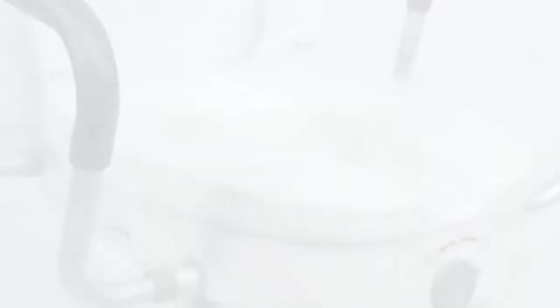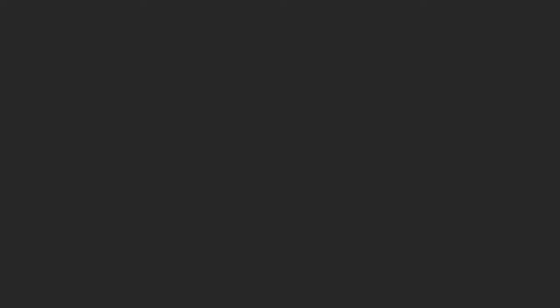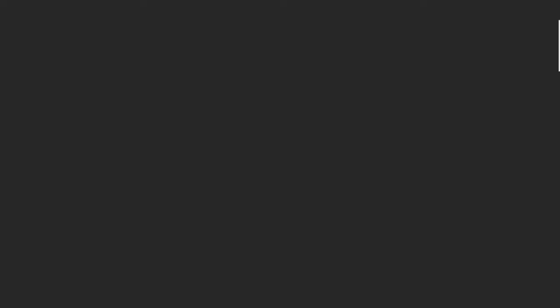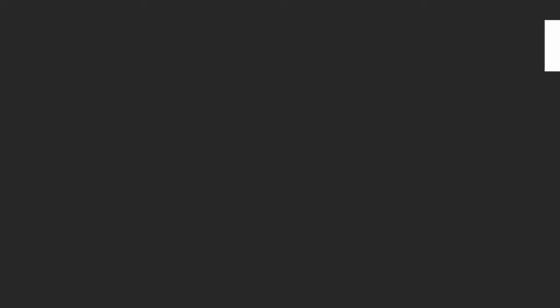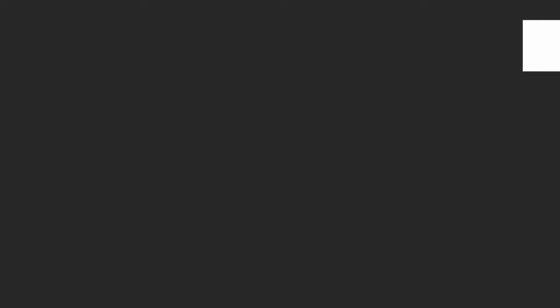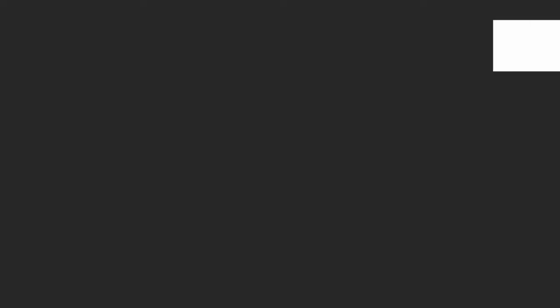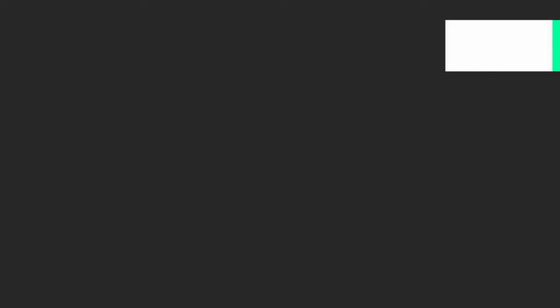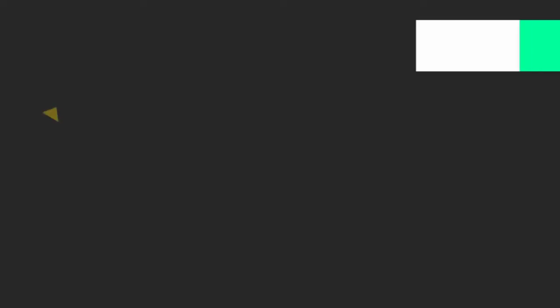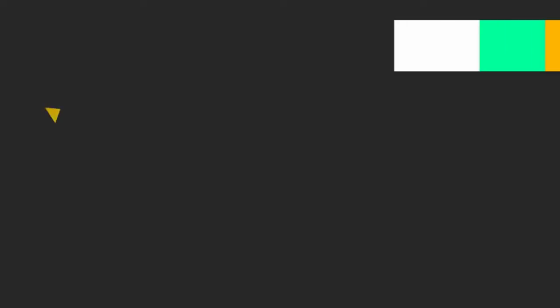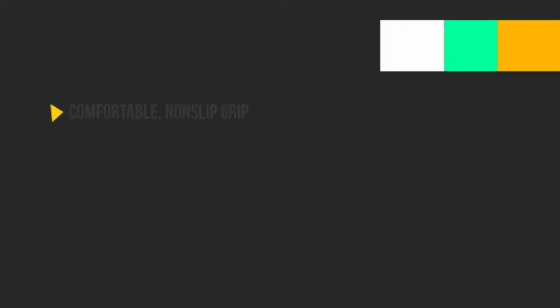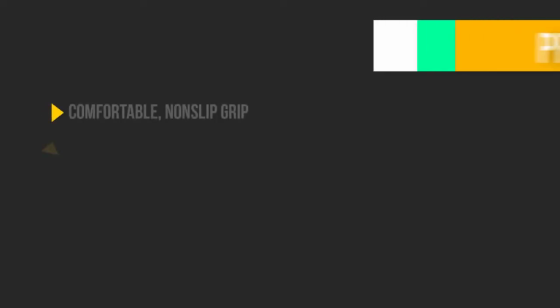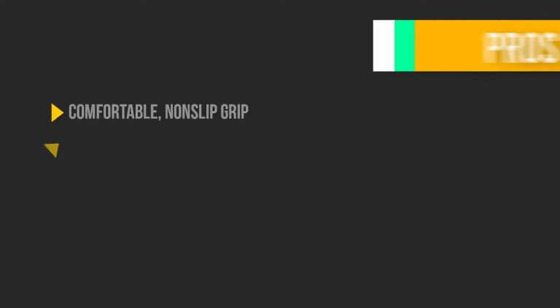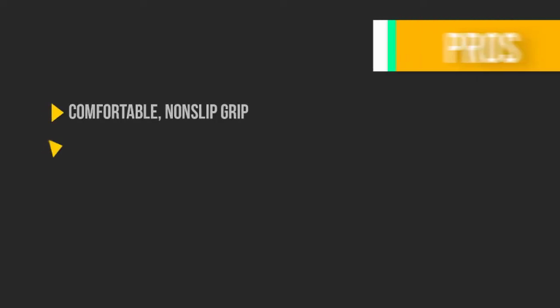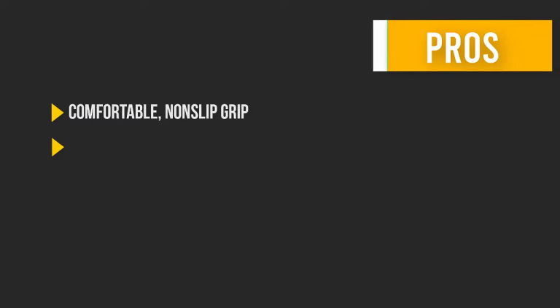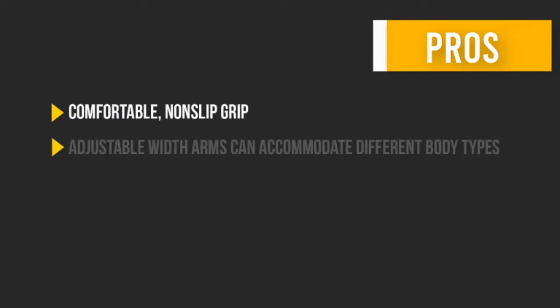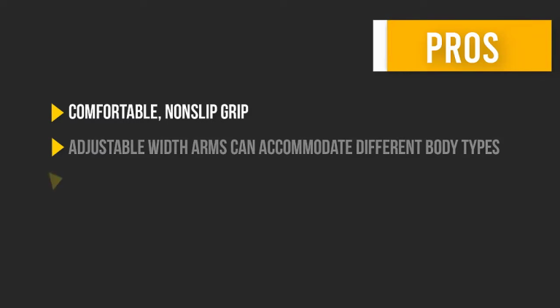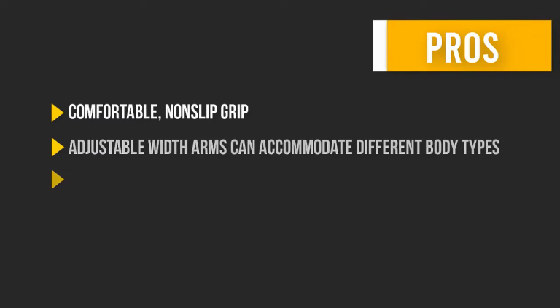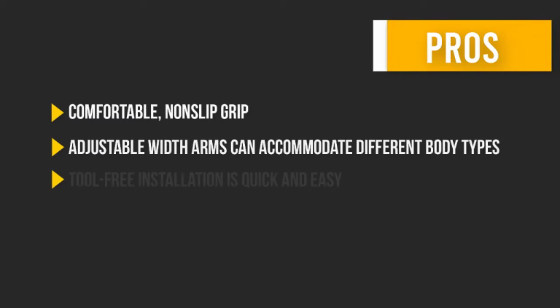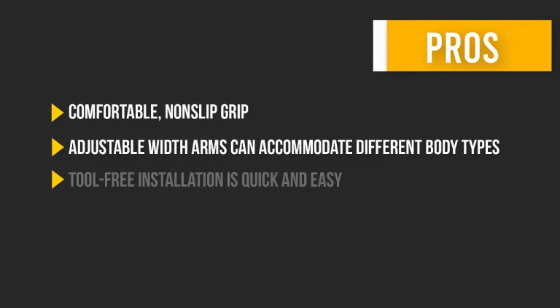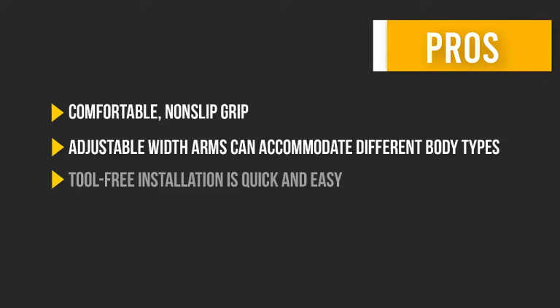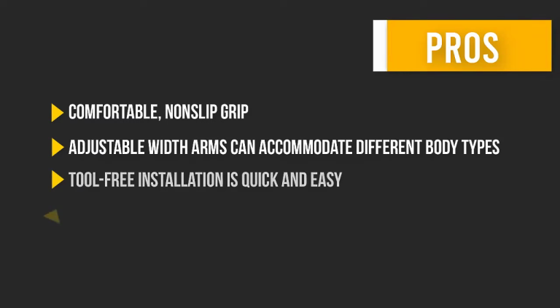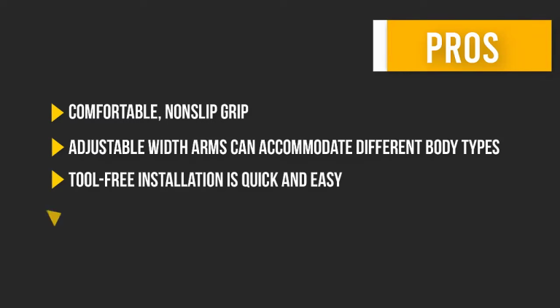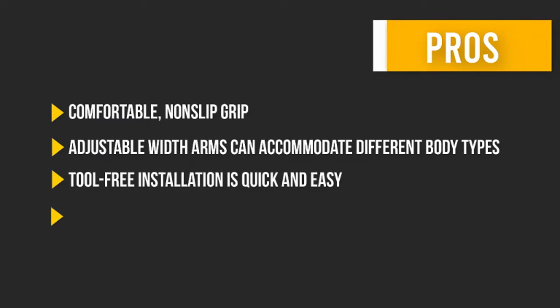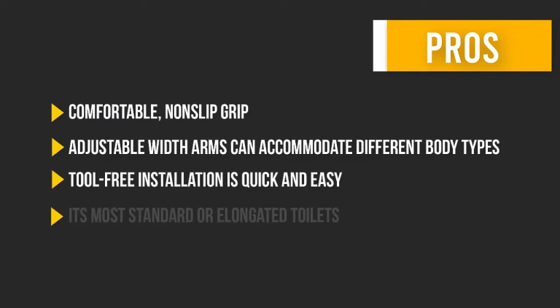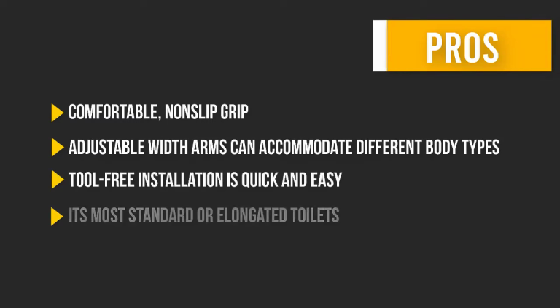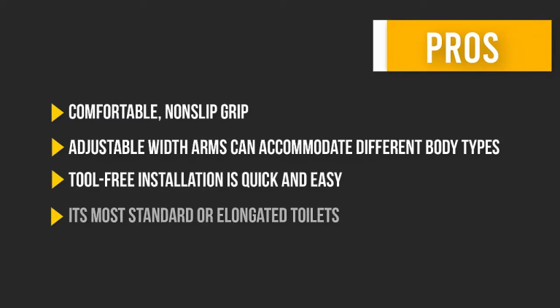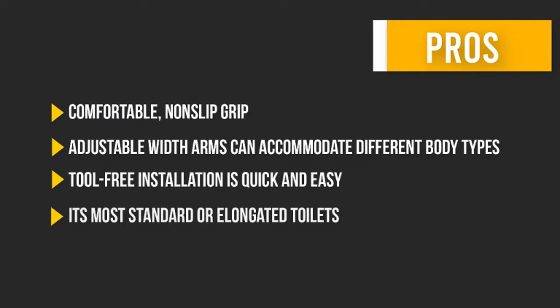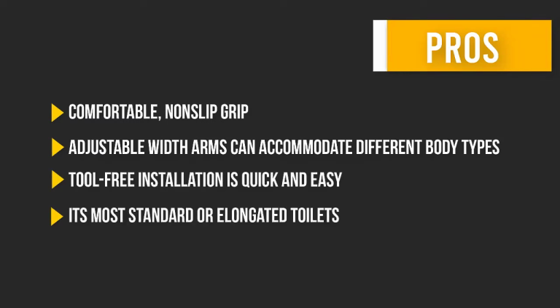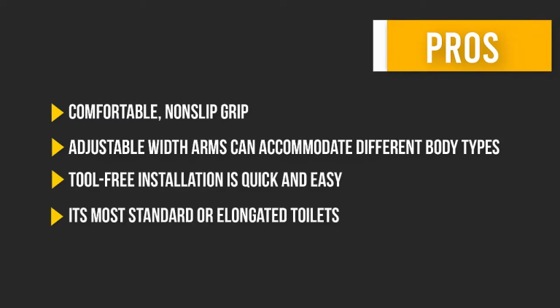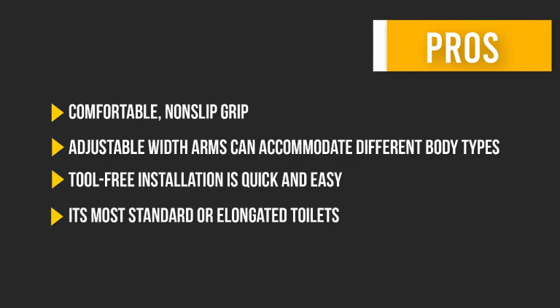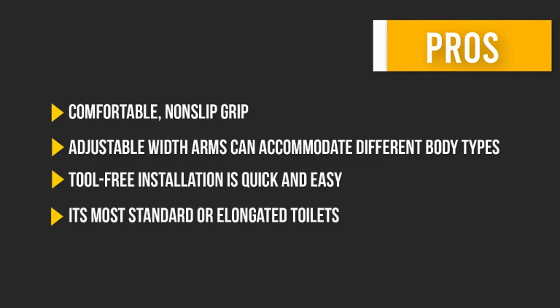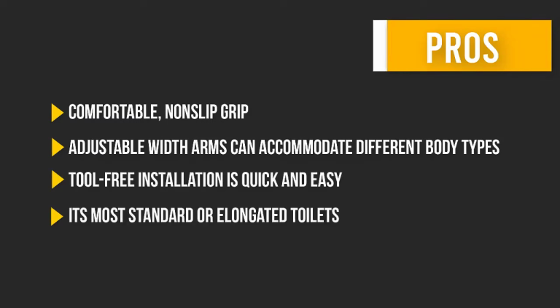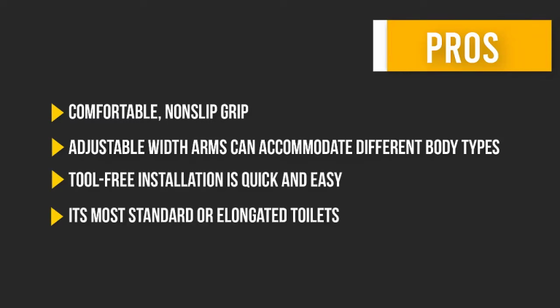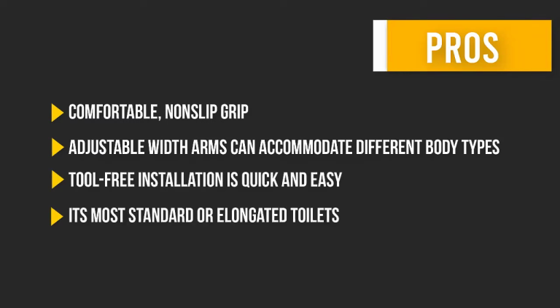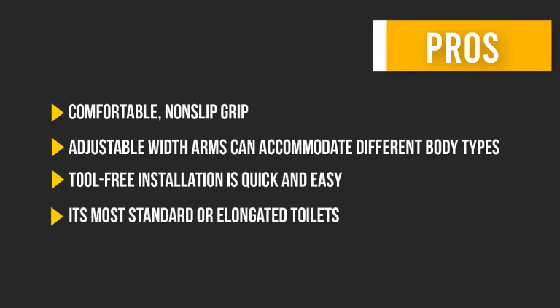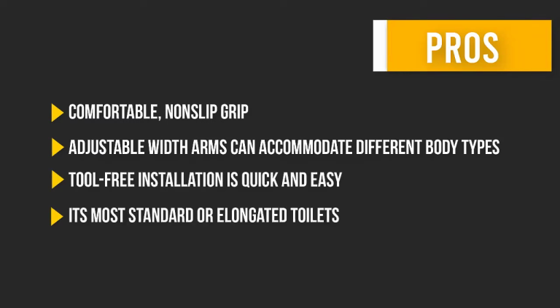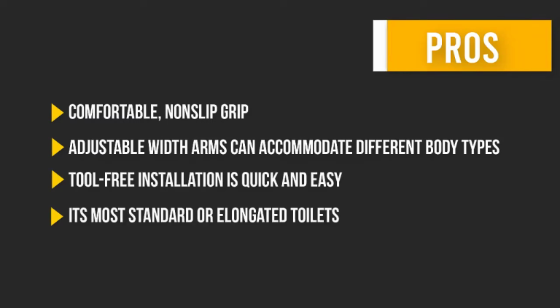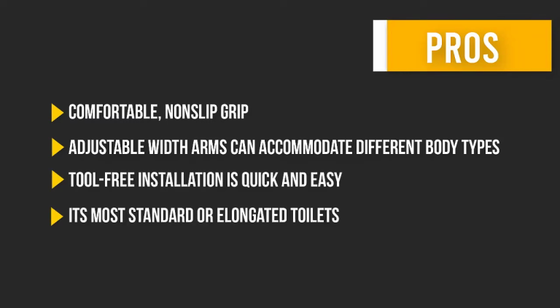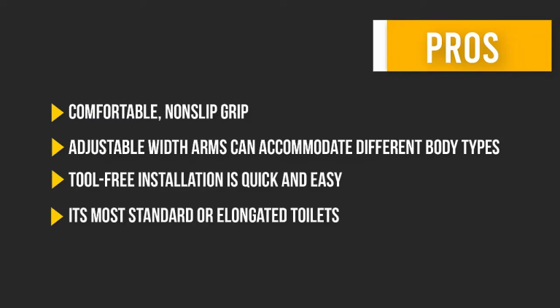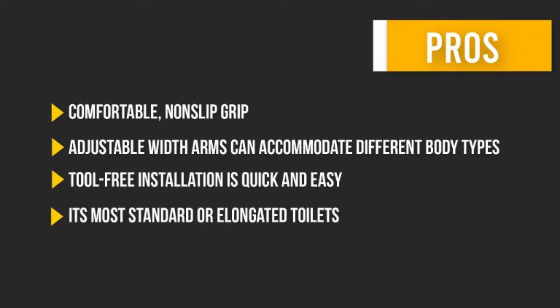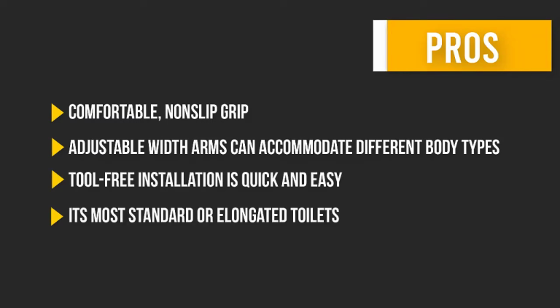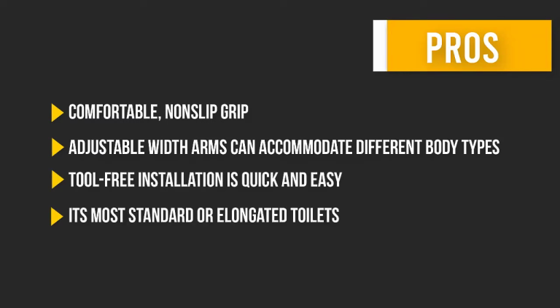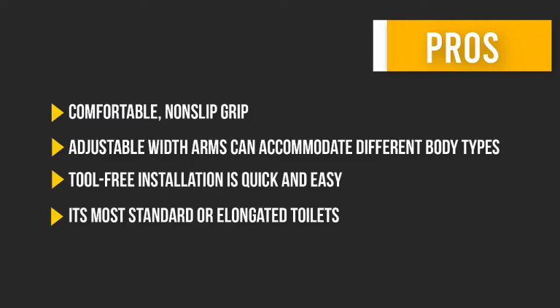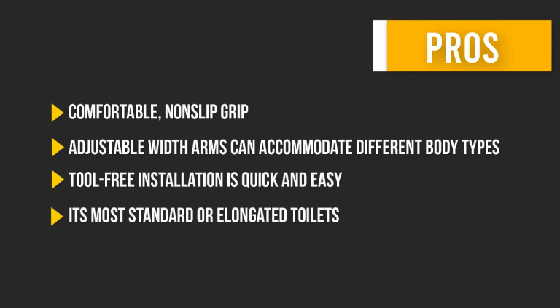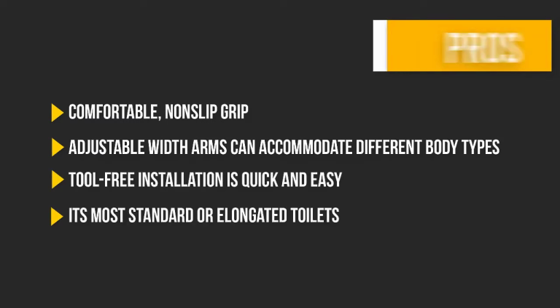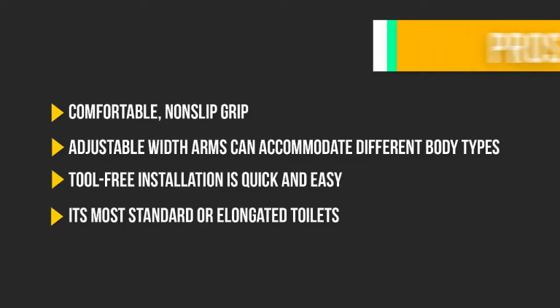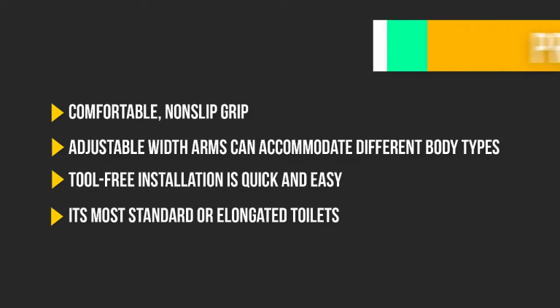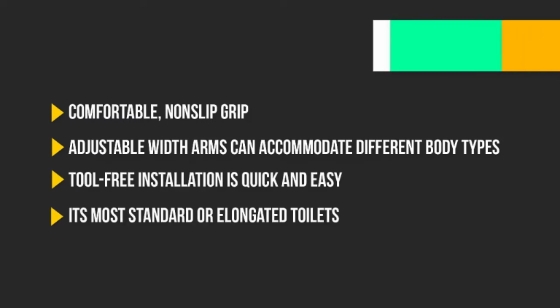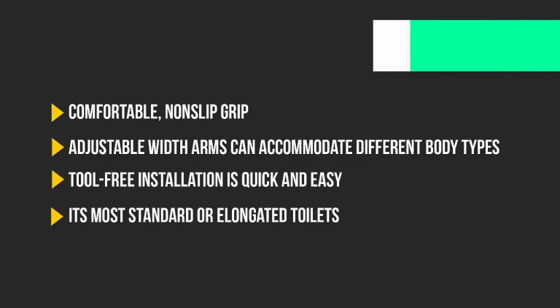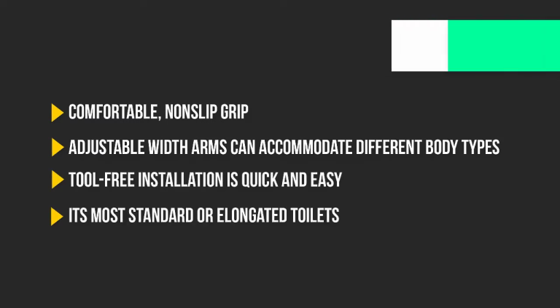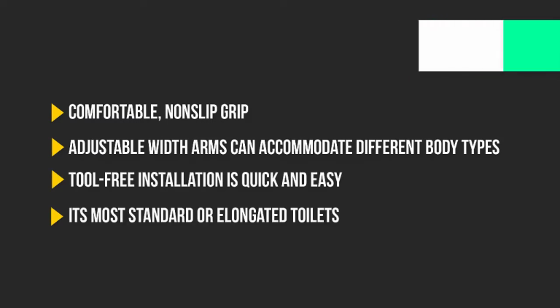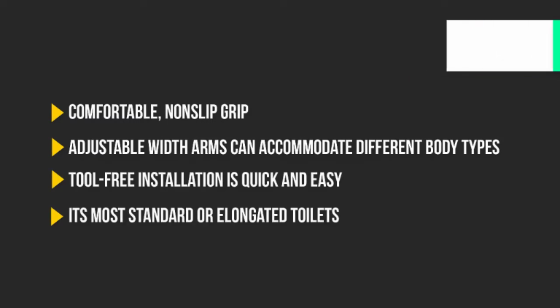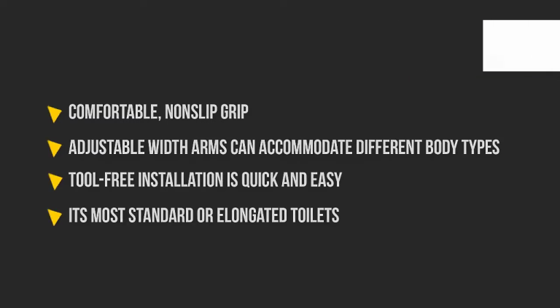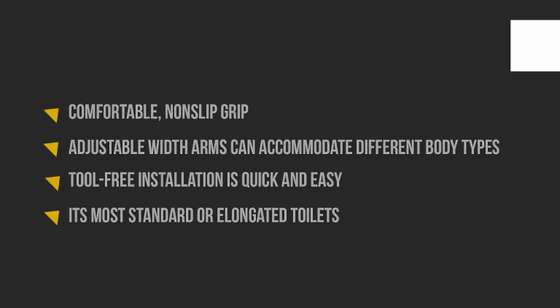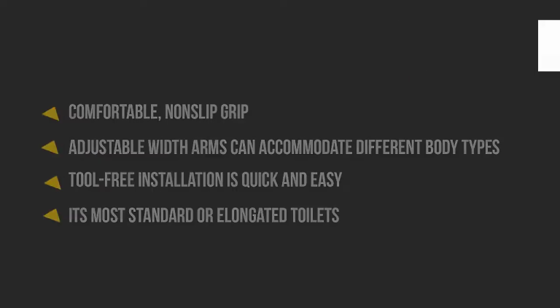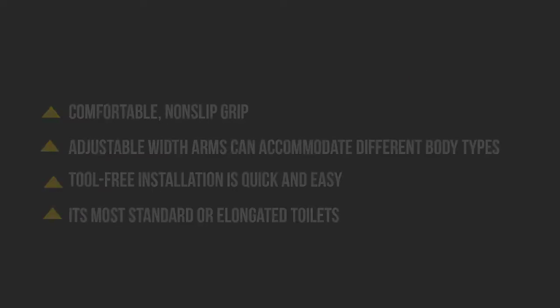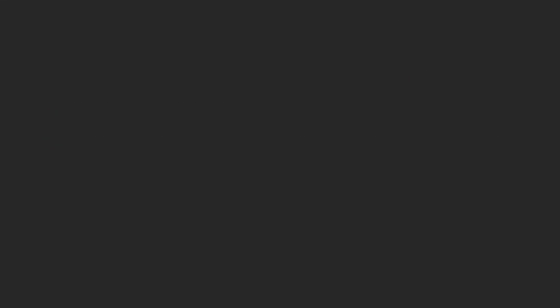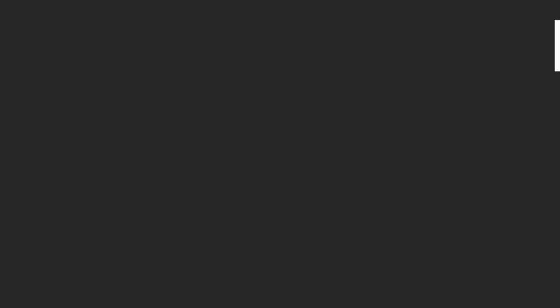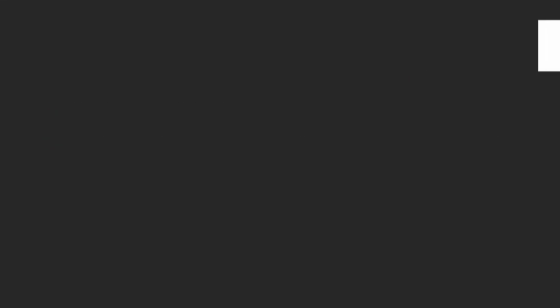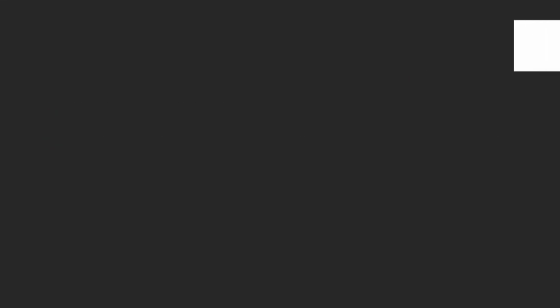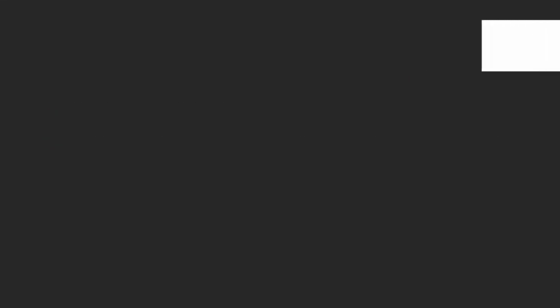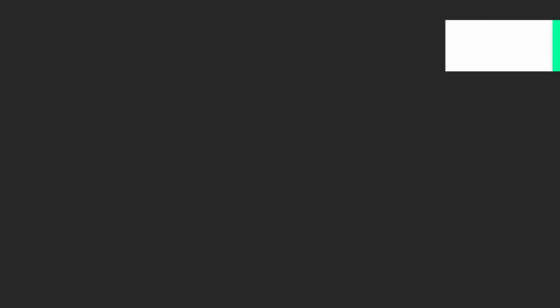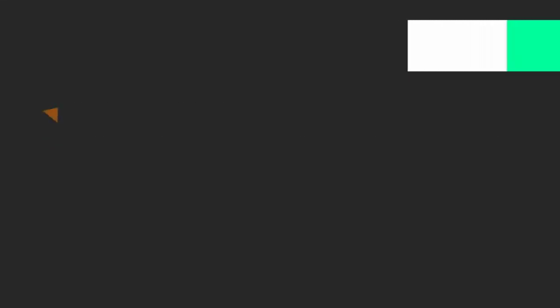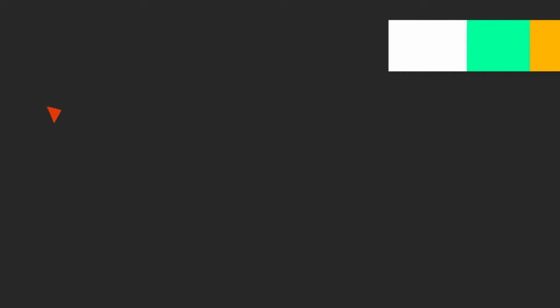Here are some pros and cons that can help you choose the right product for your needs.